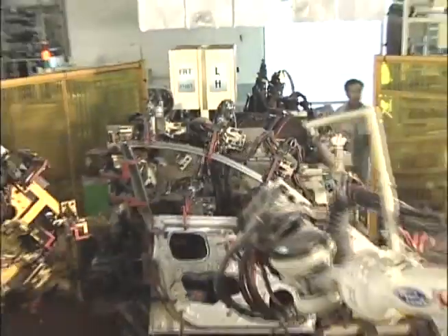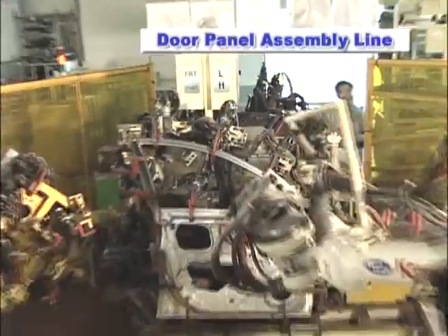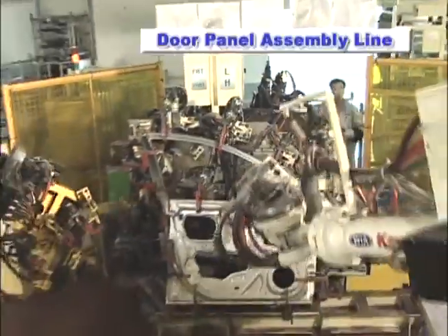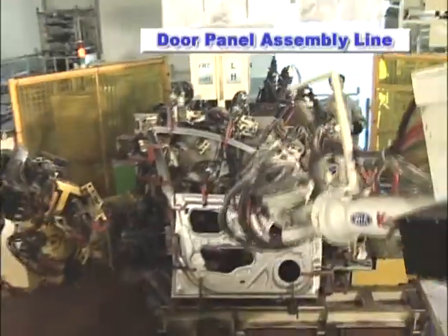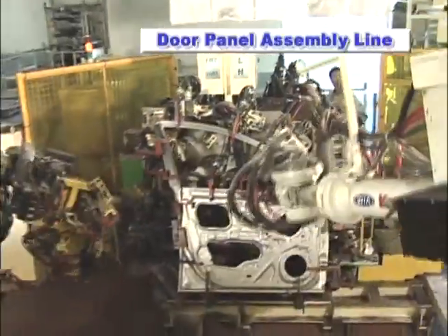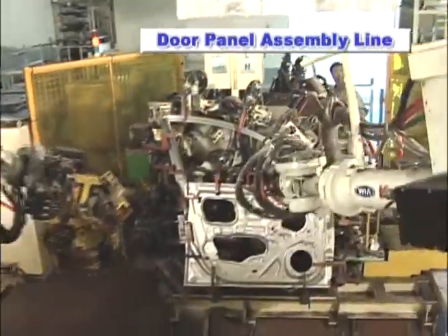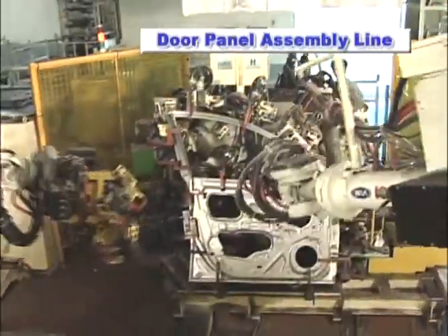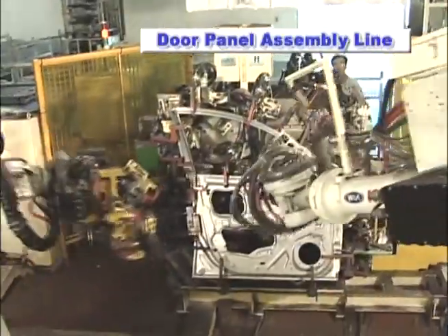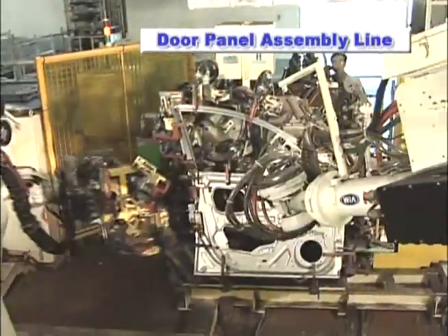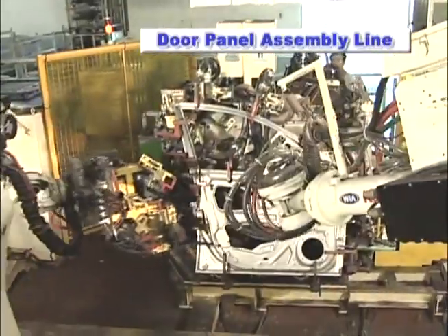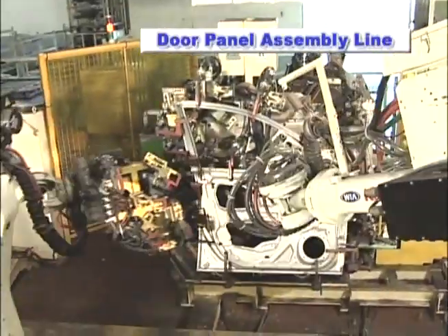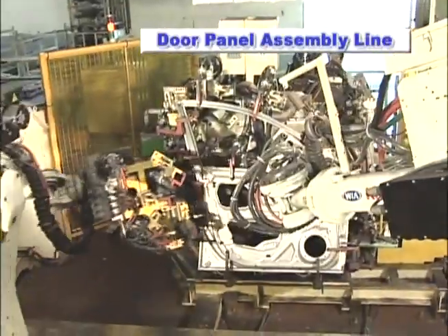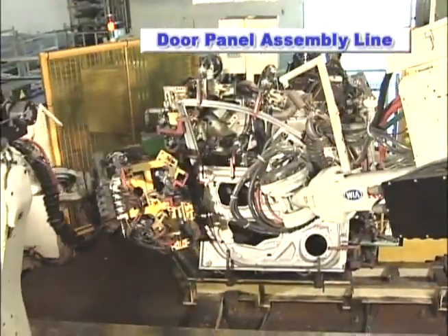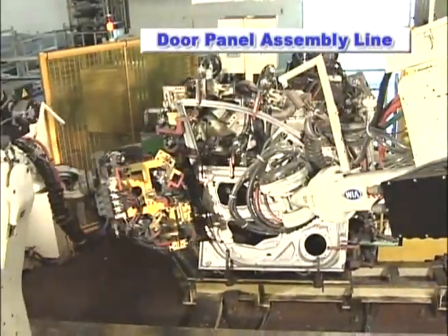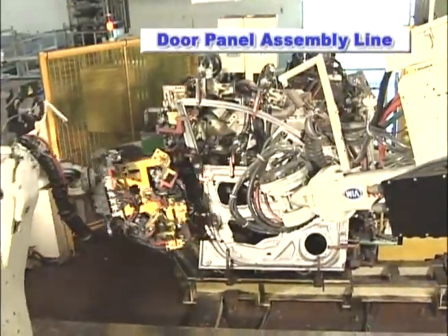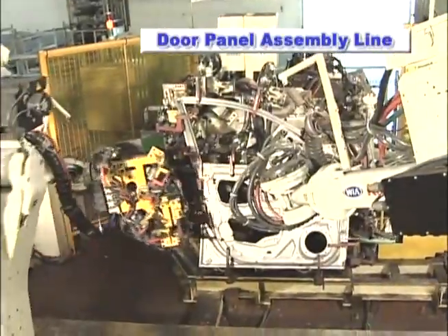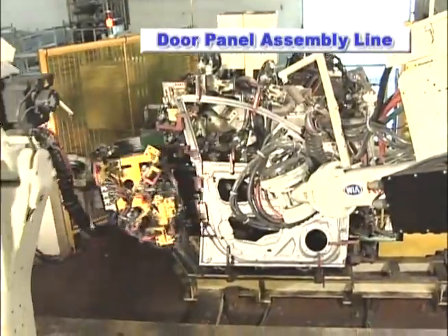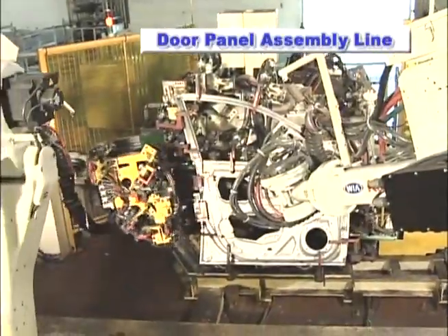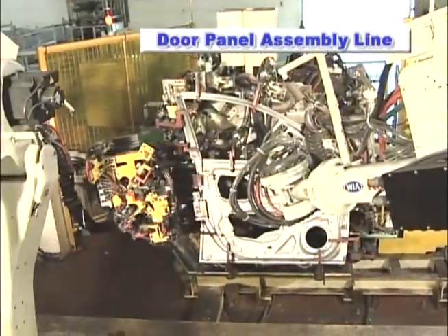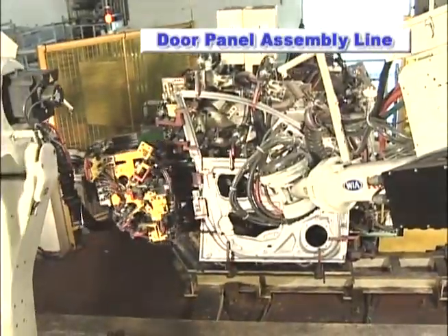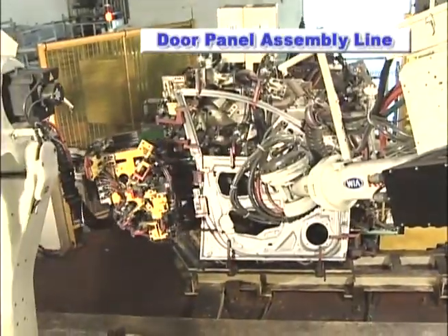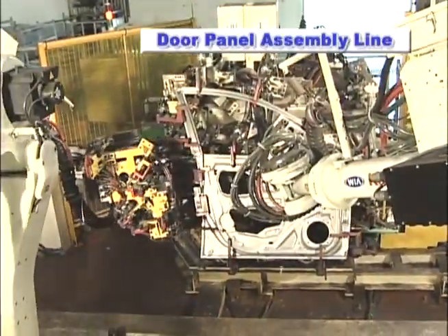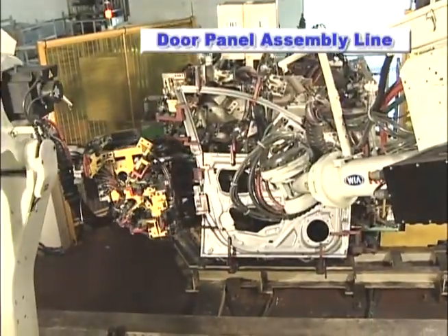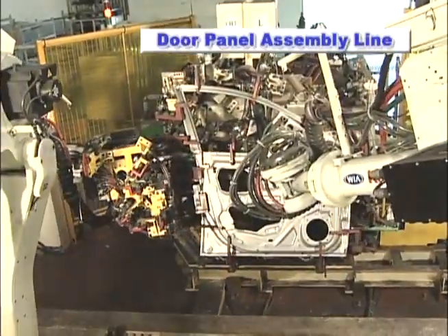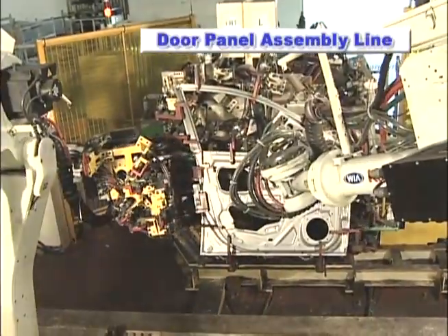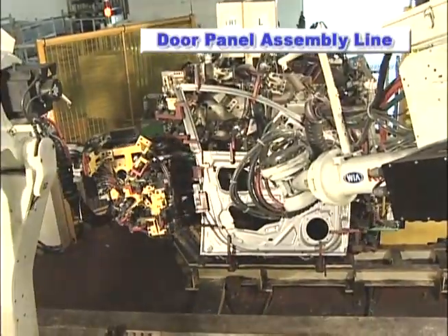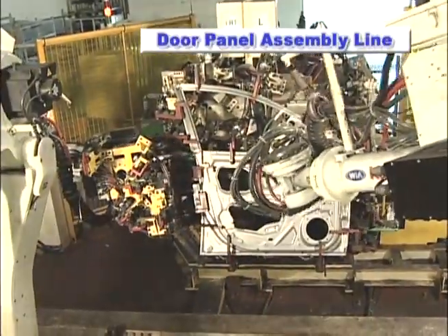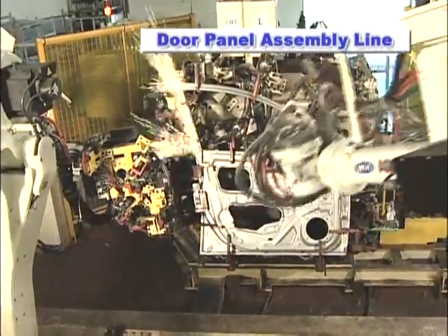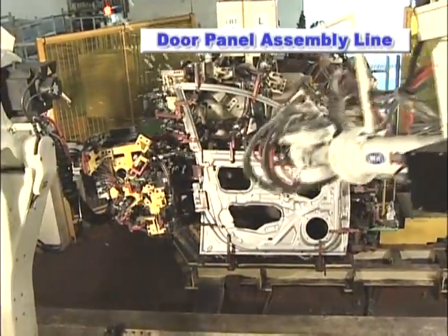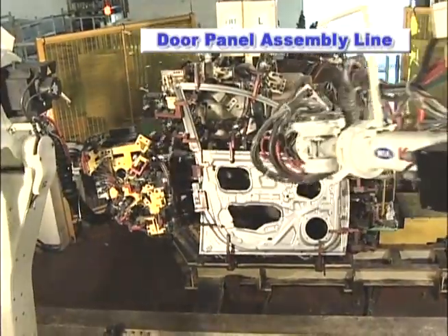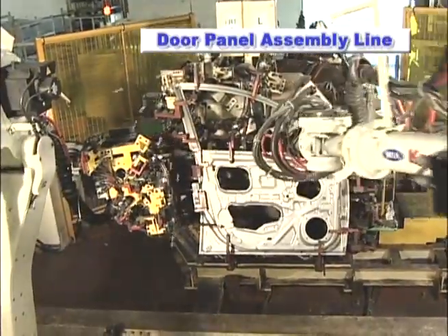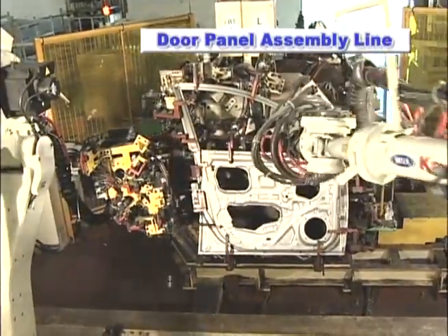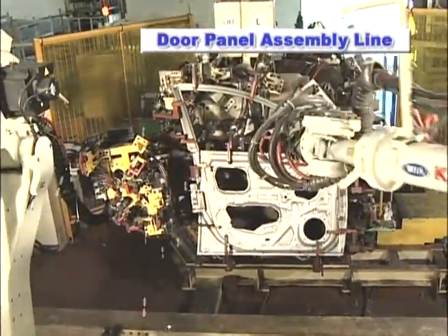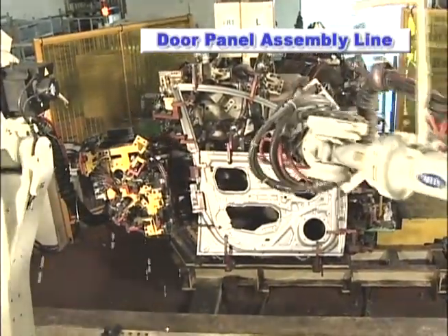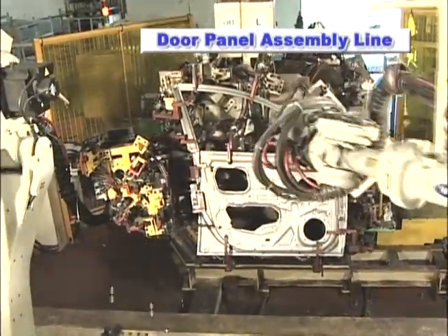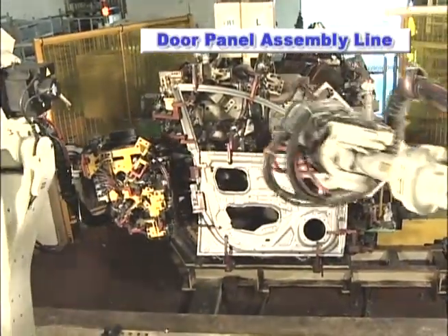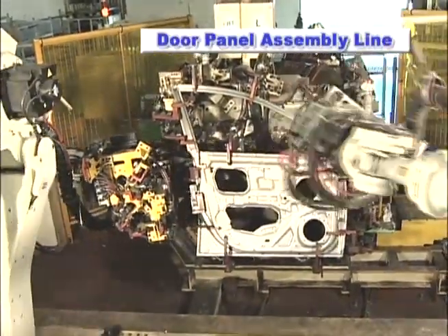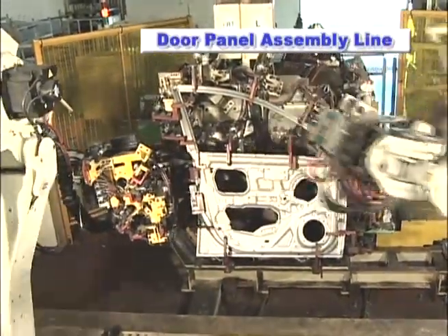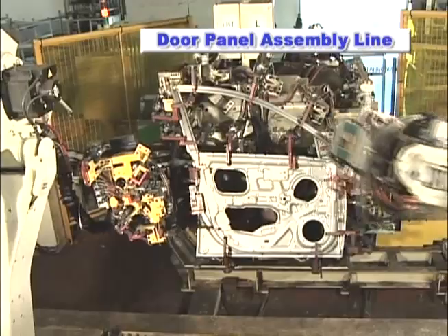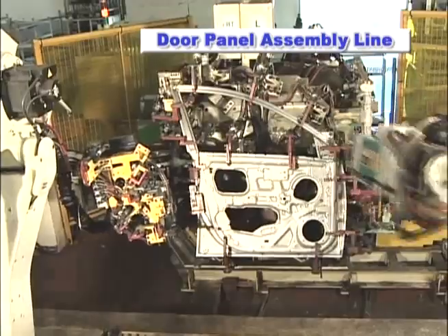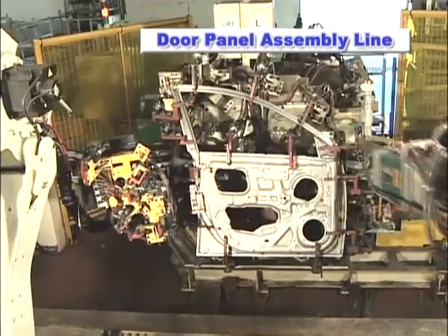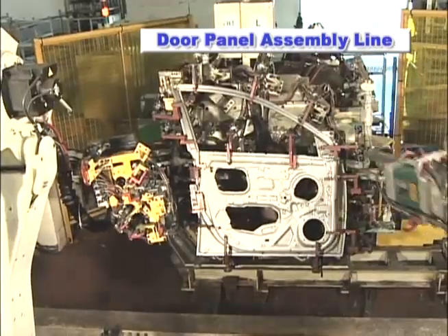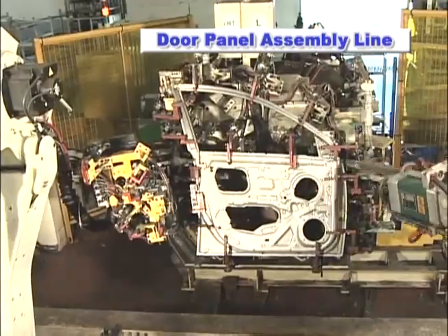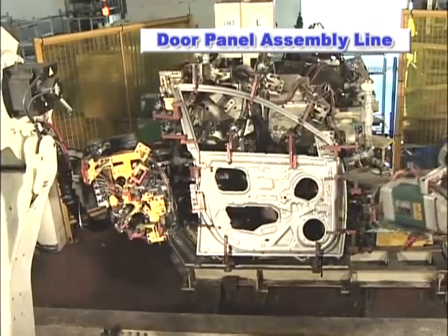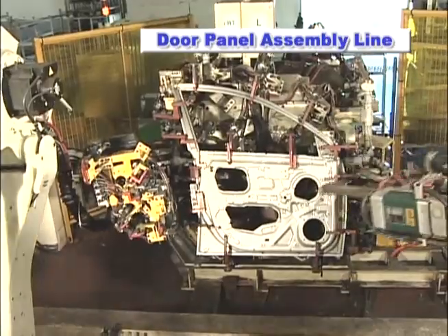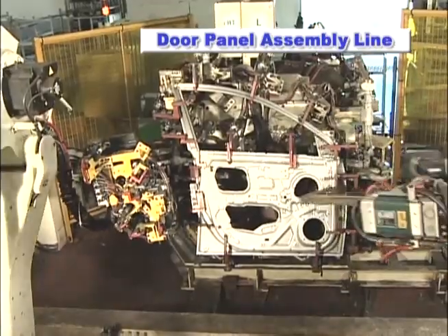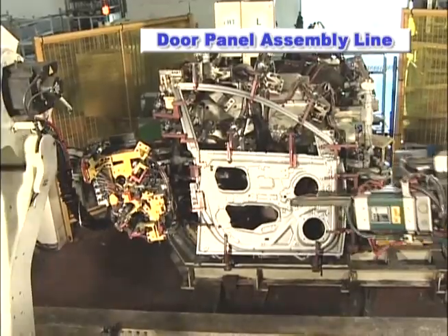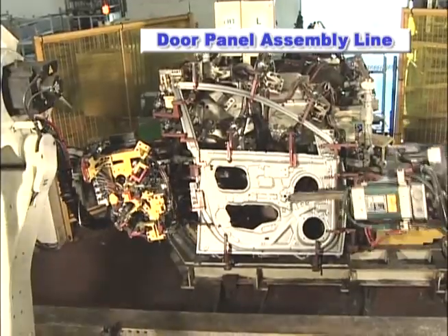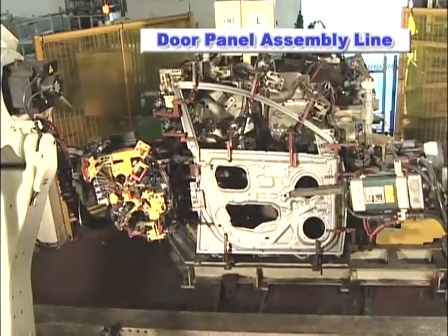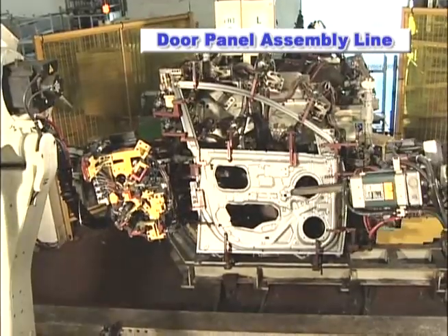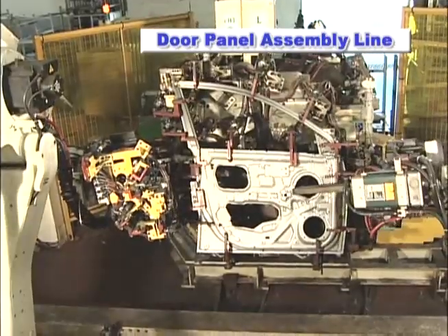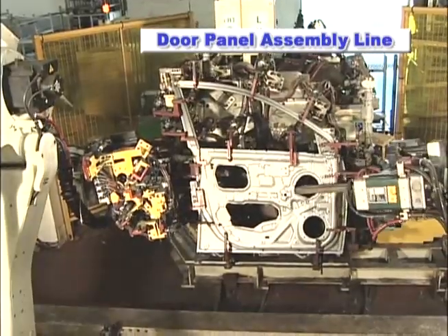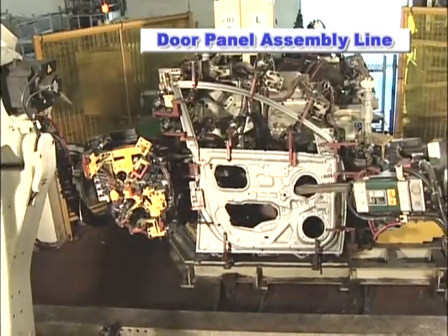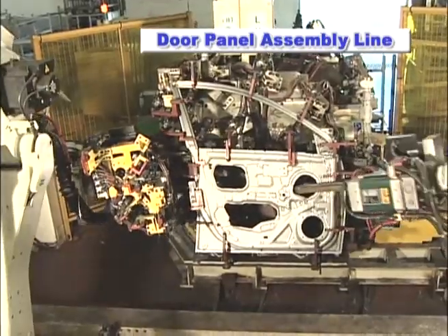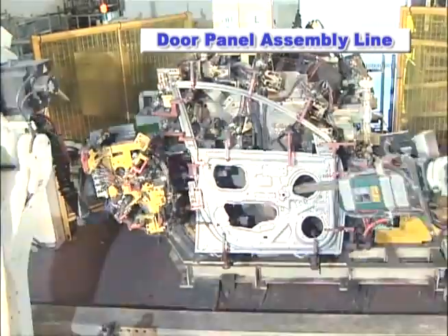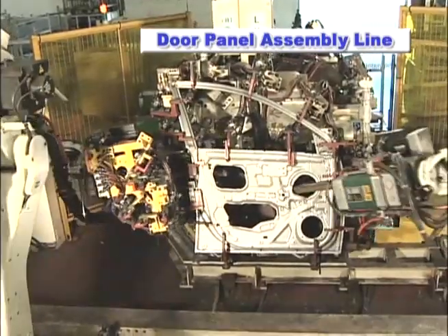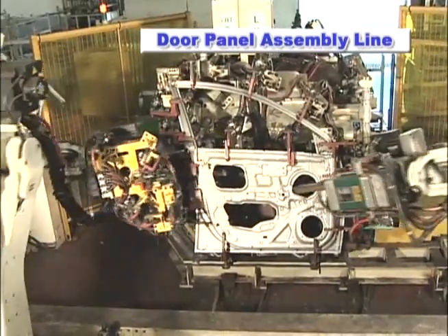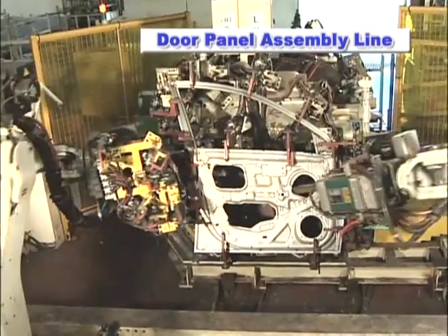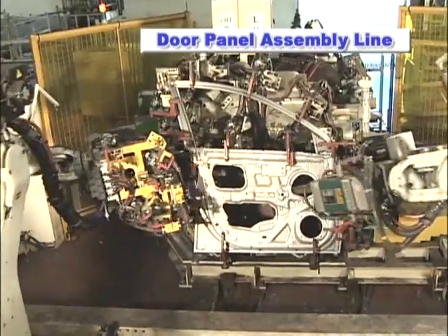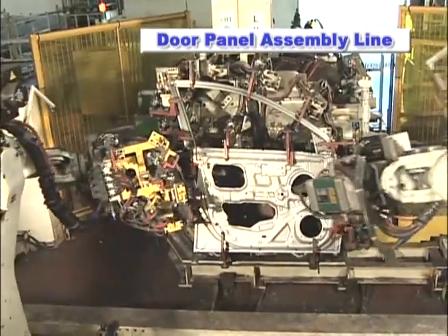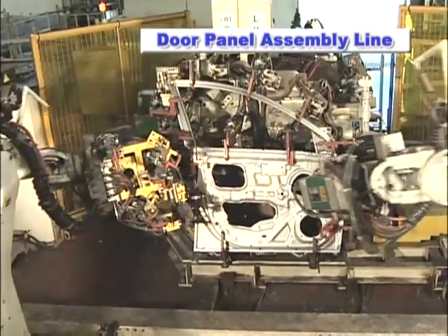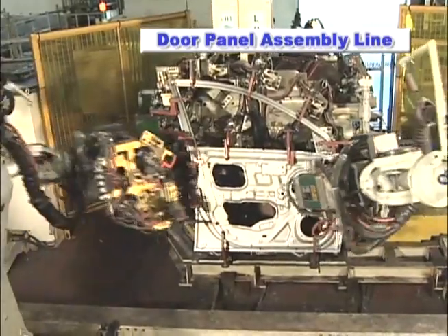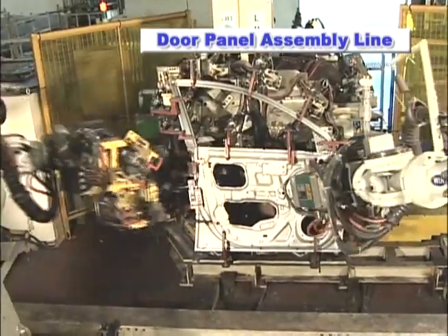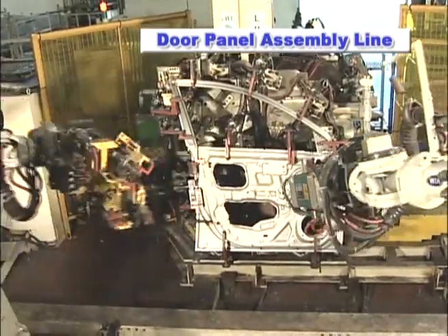Here we are introducing an assembly line for coating automotive door panels utilizing Kawasaki Robots.